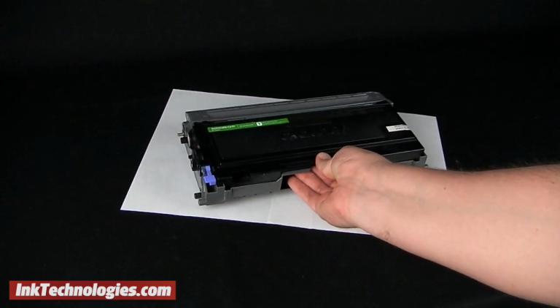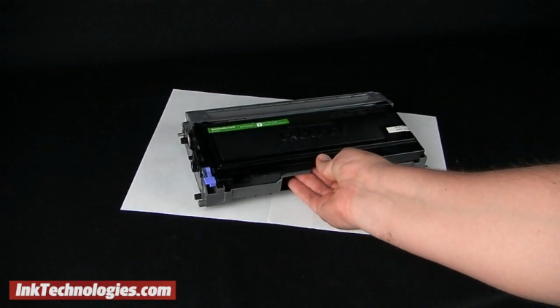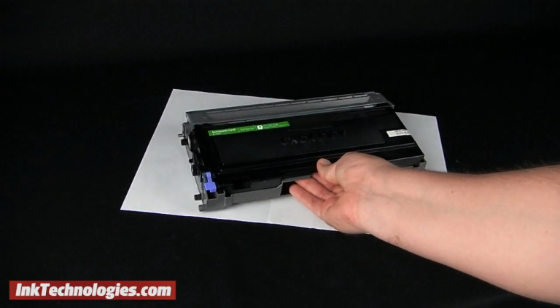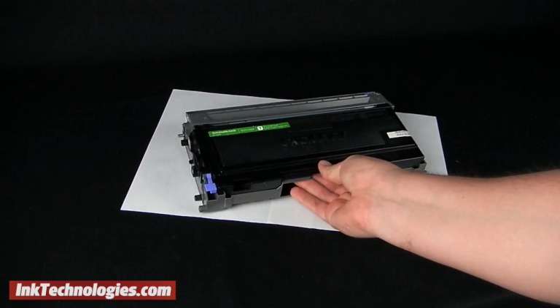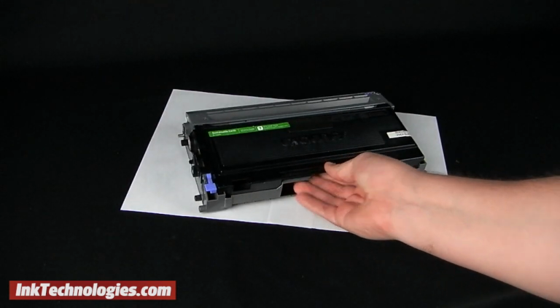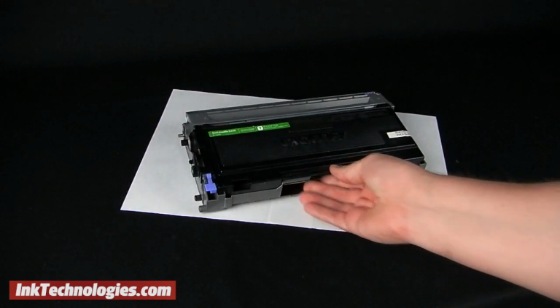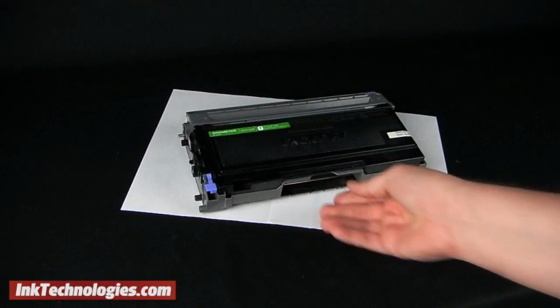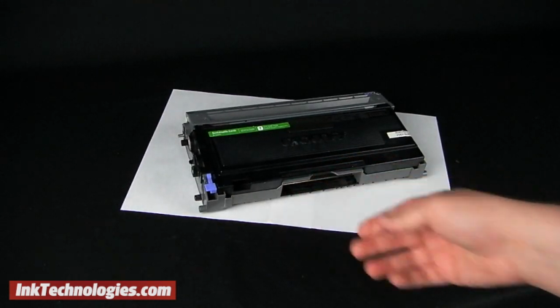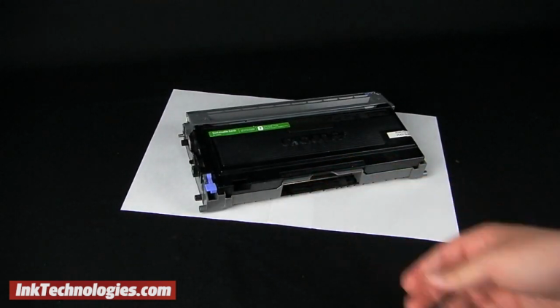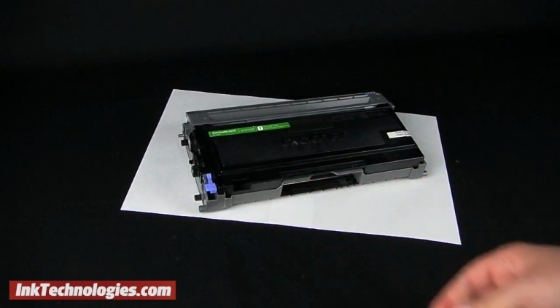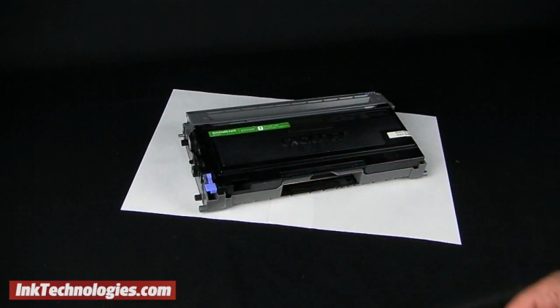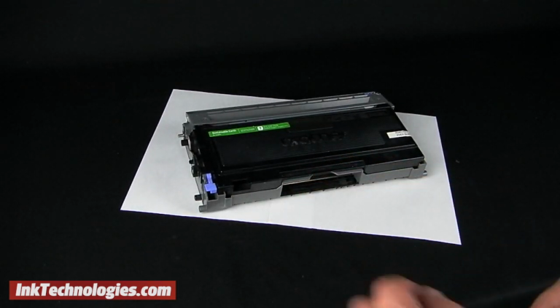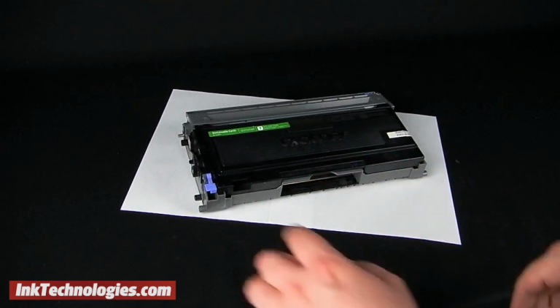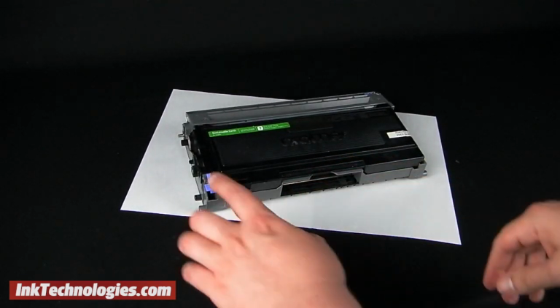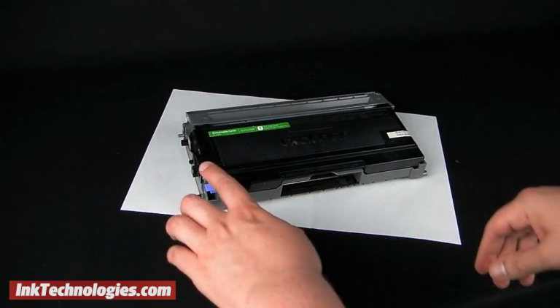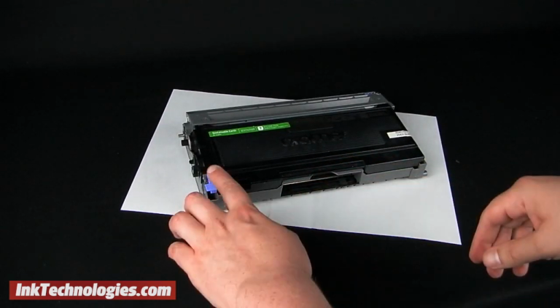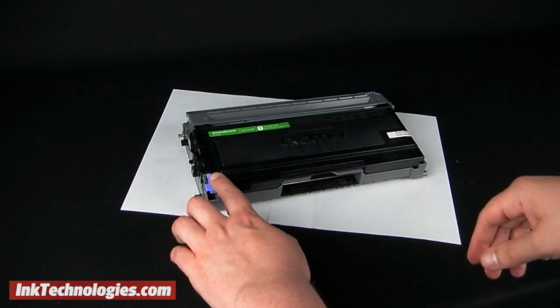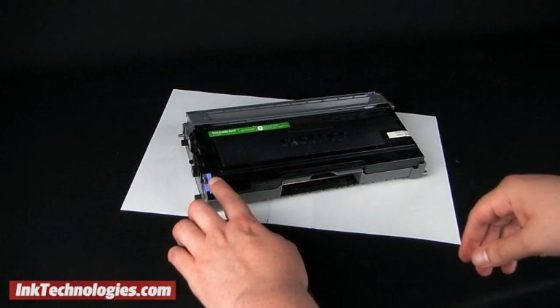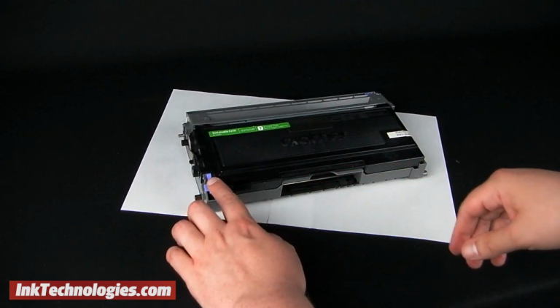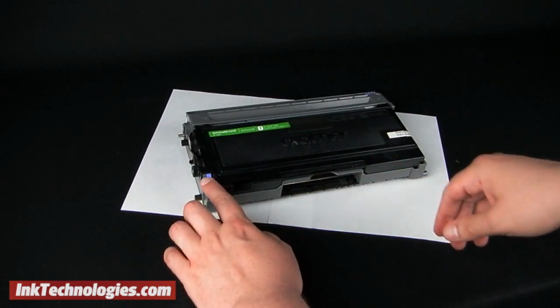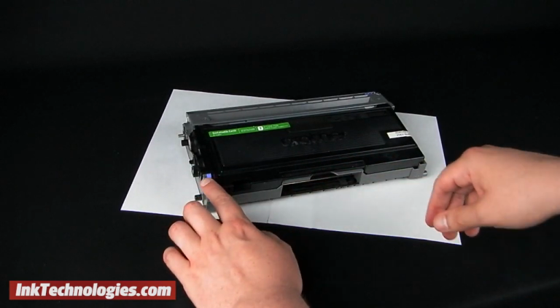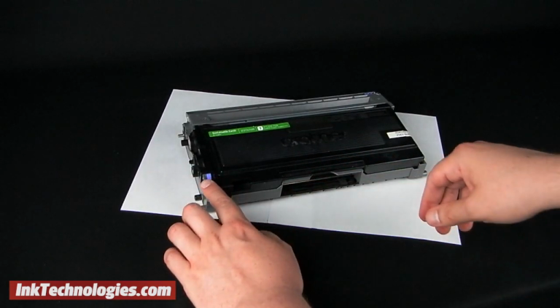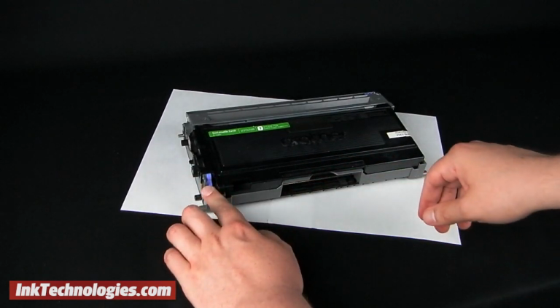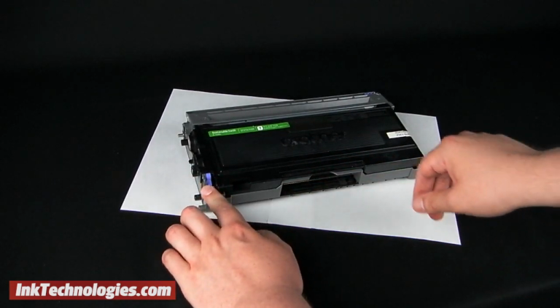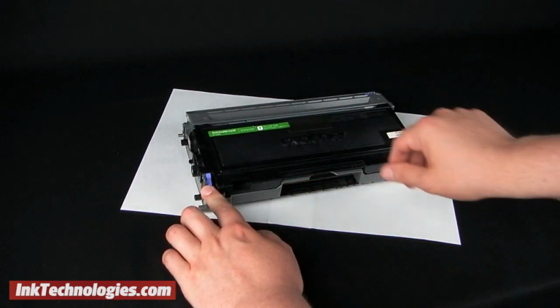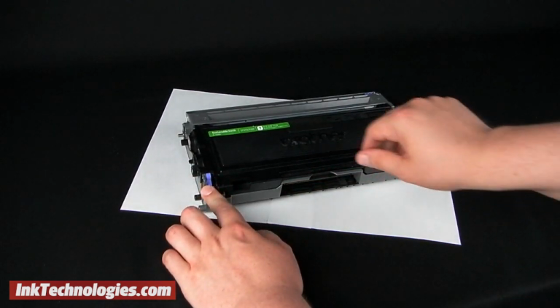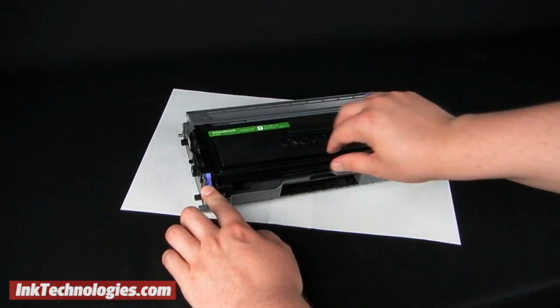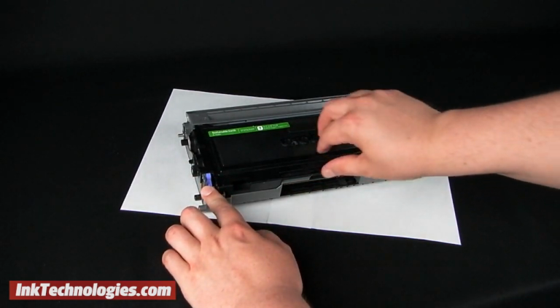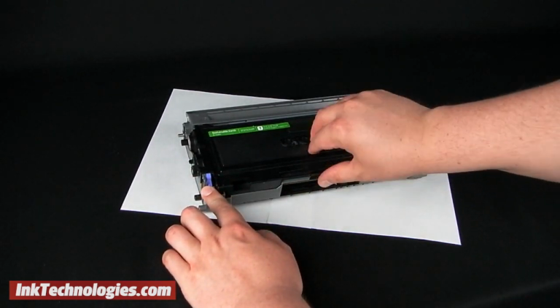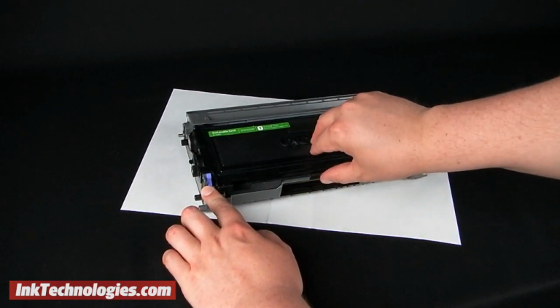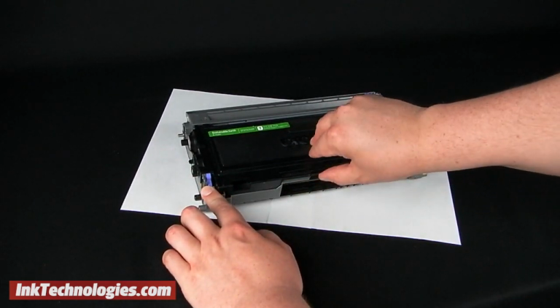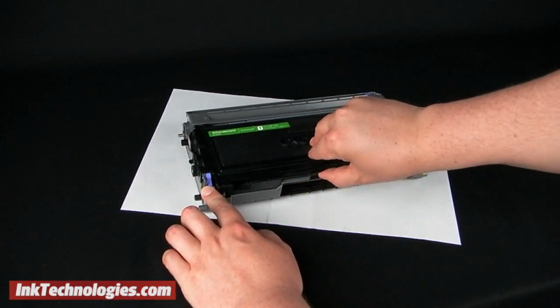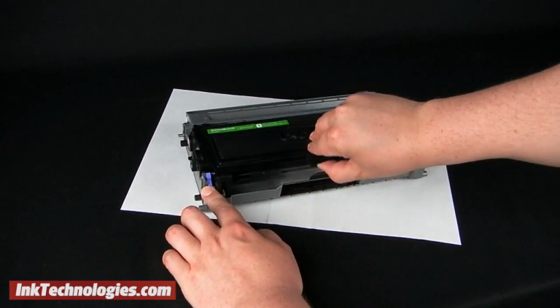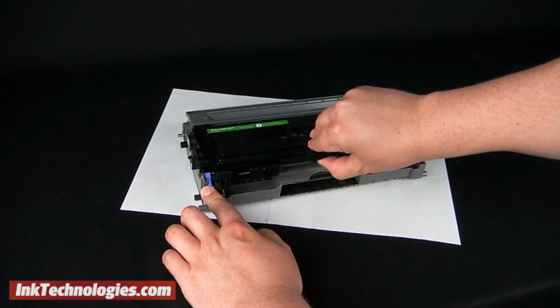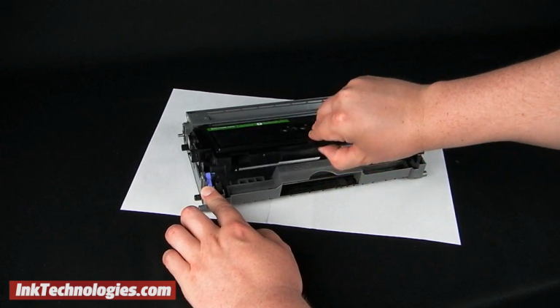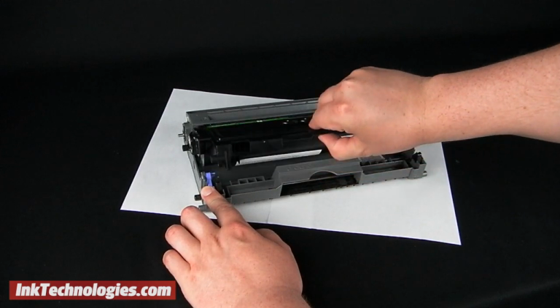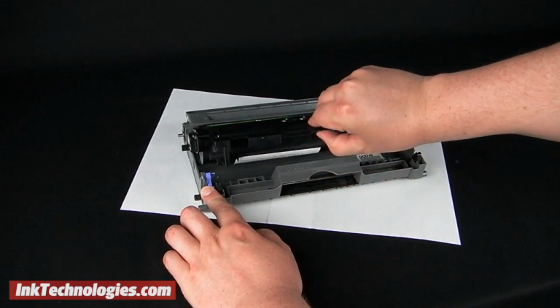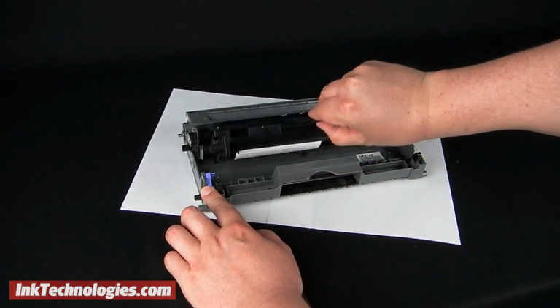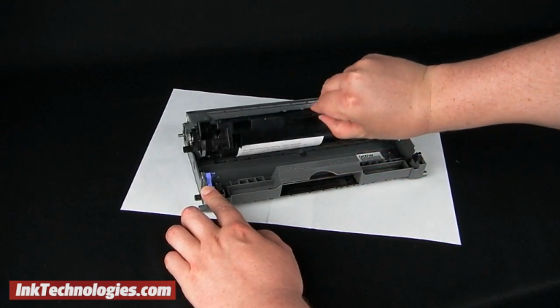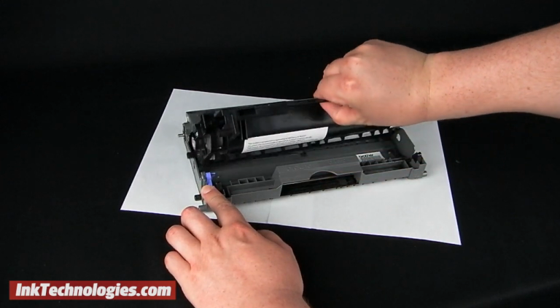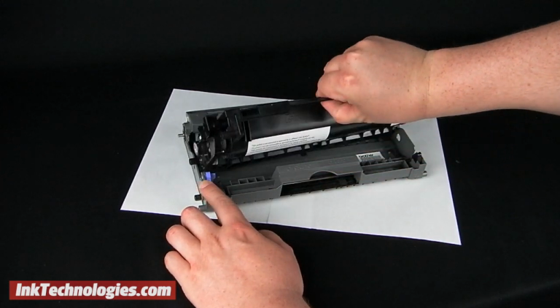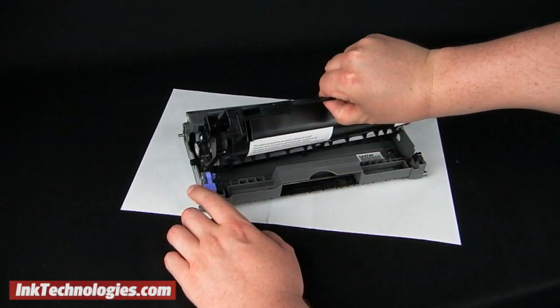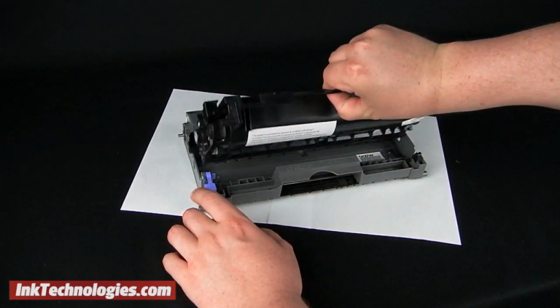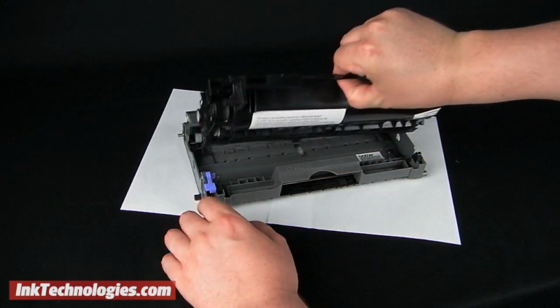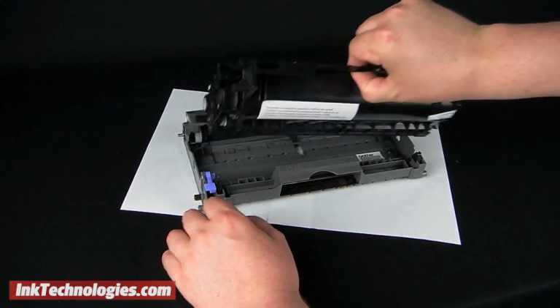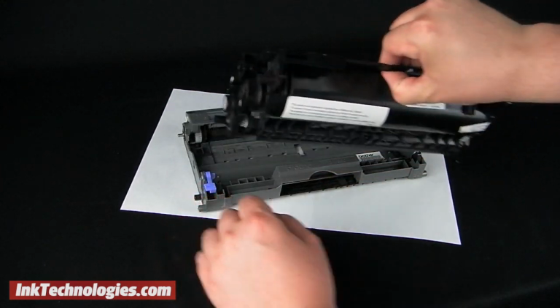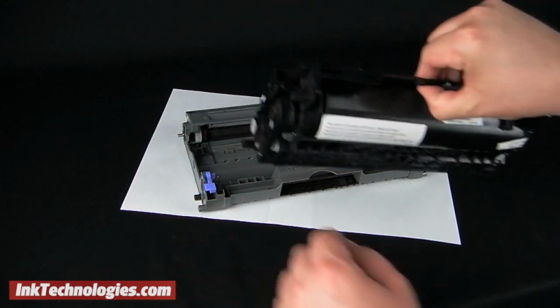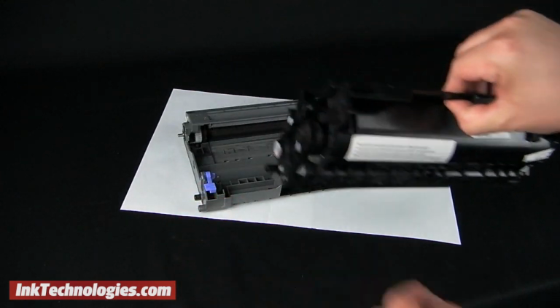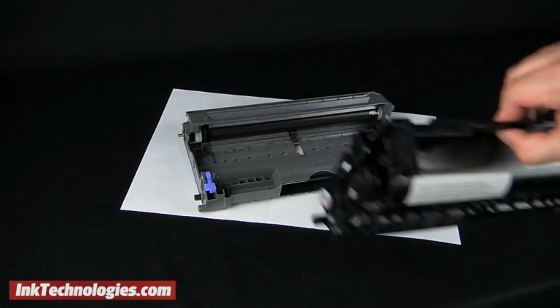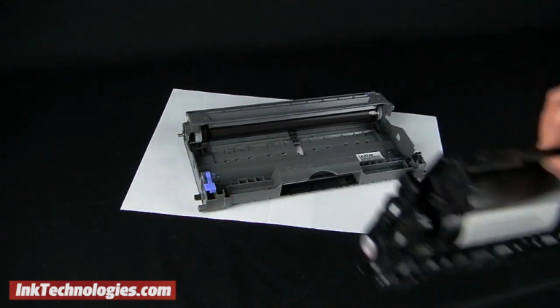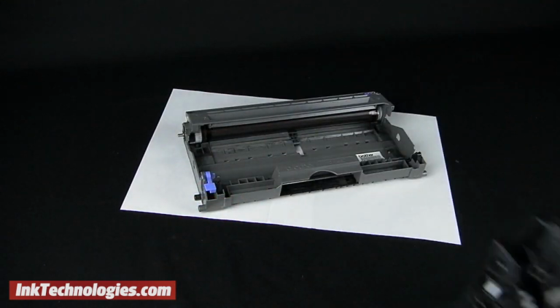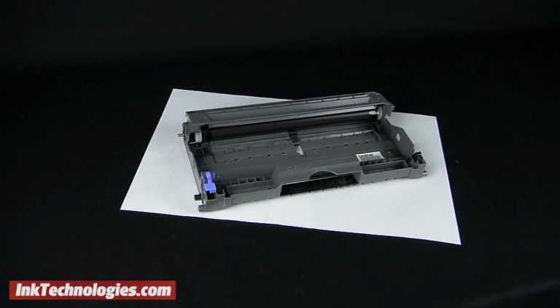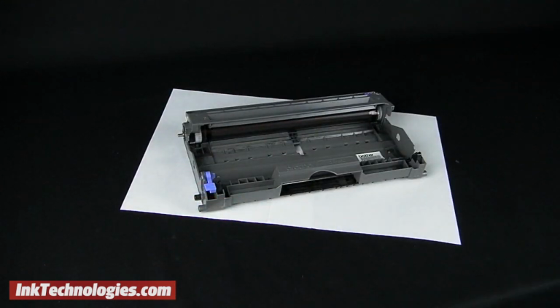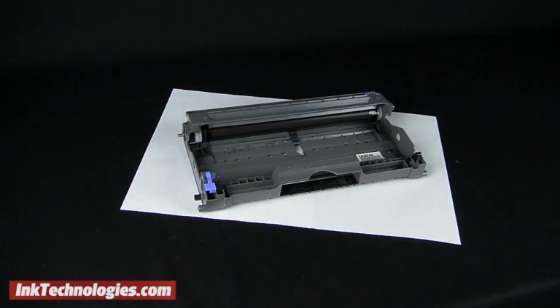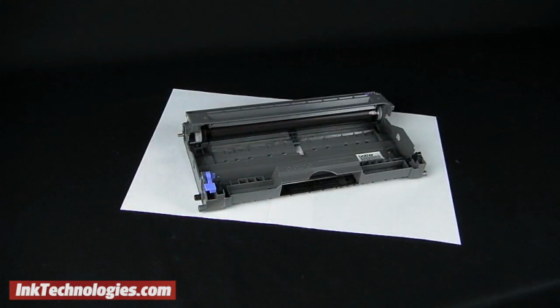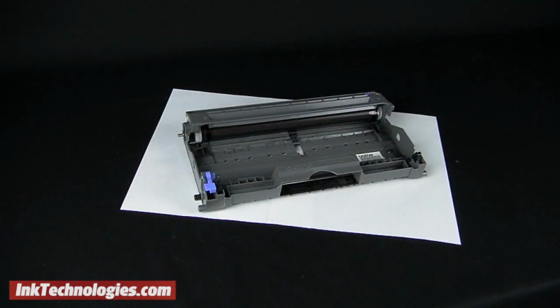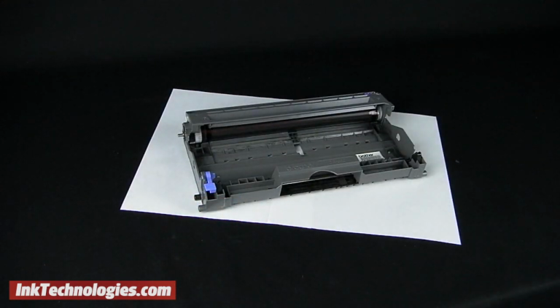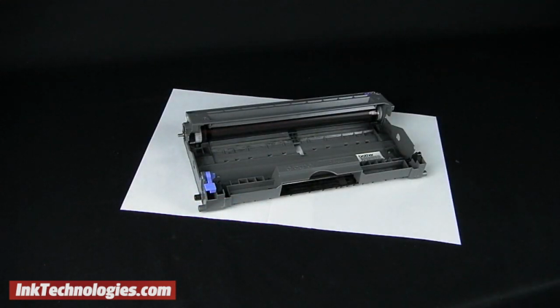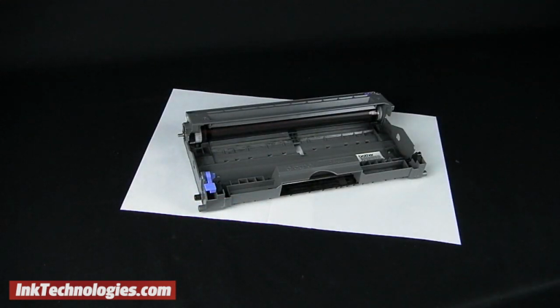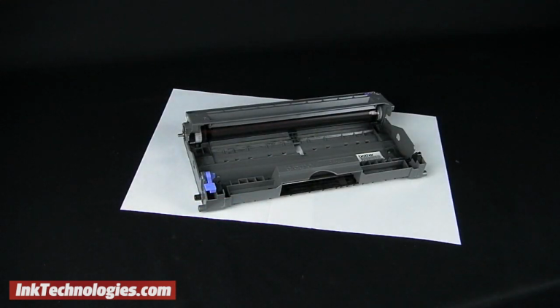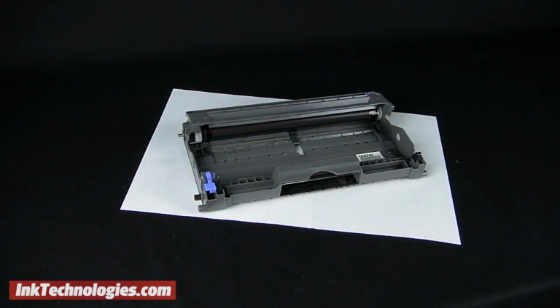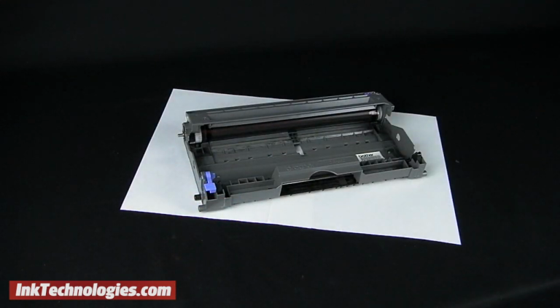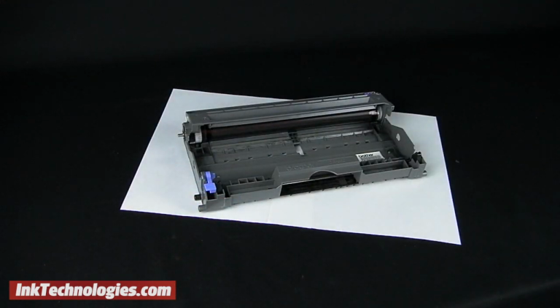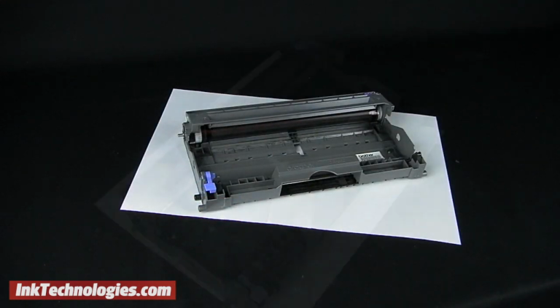Set the assembly on a piece of paper in case of any spills, then push down on the blue lock lever to remove the toner cartridge from the drum assembly.